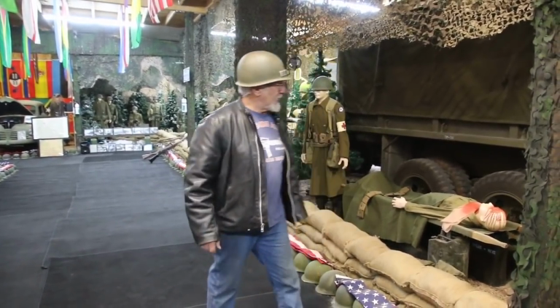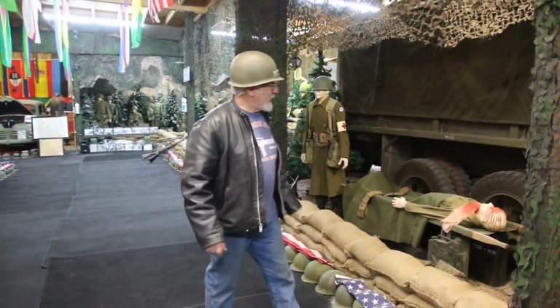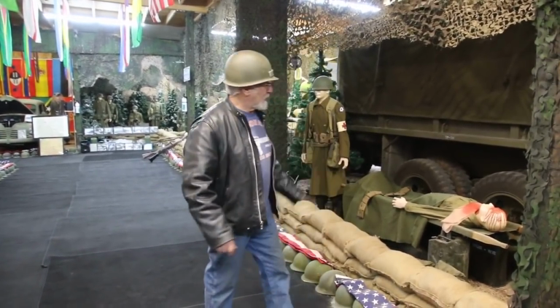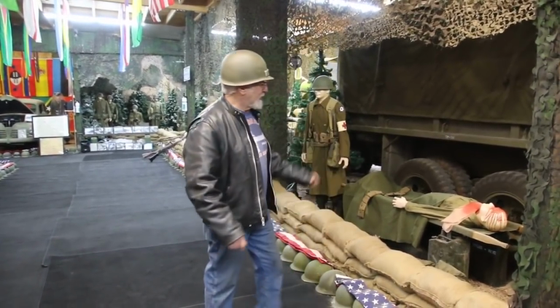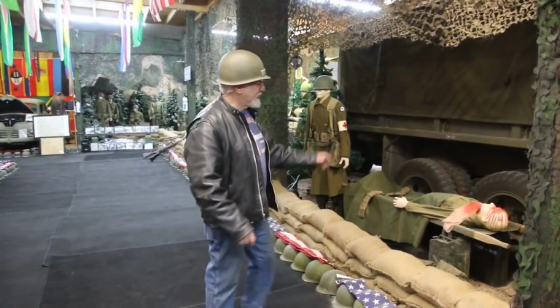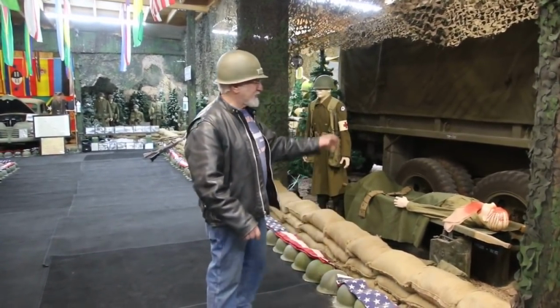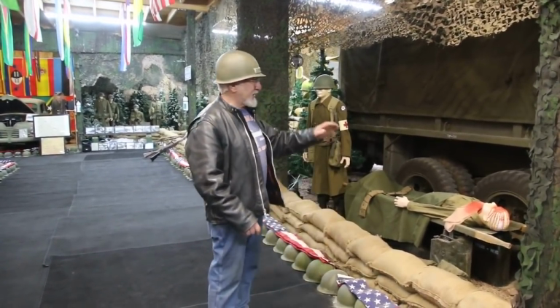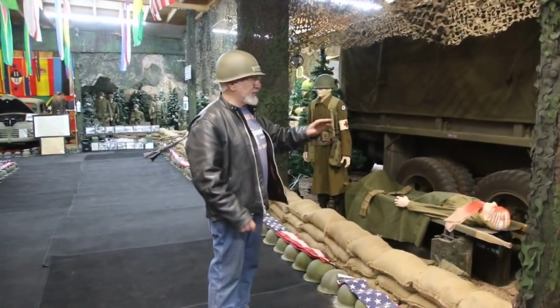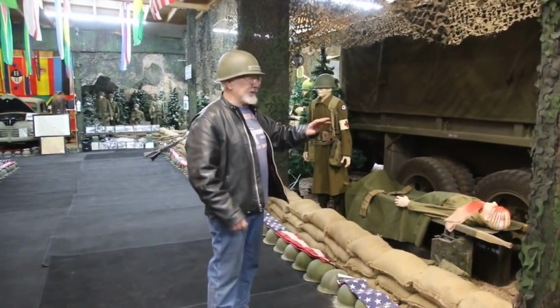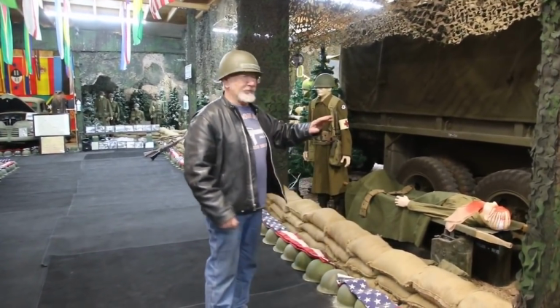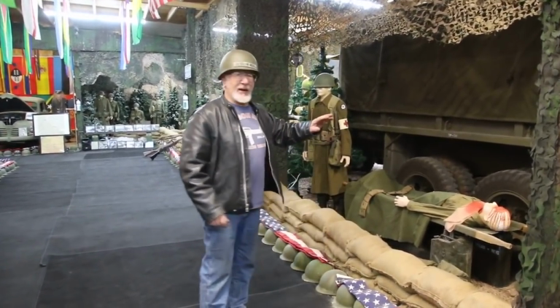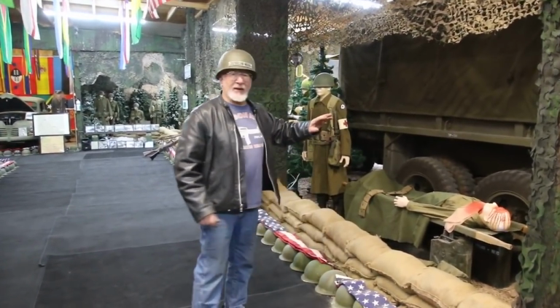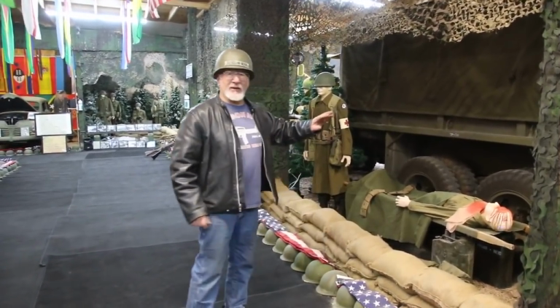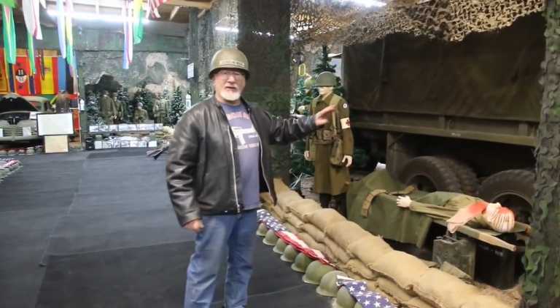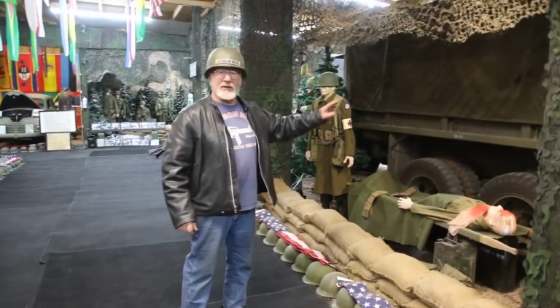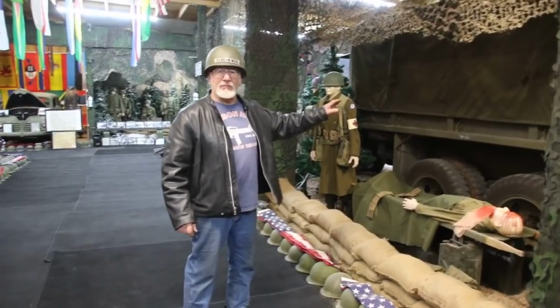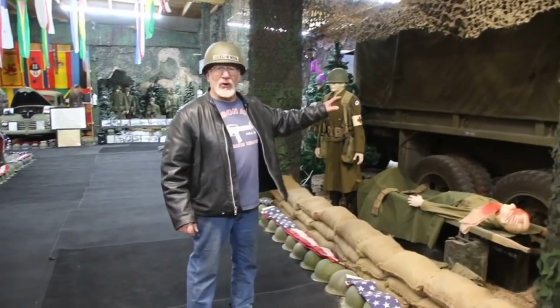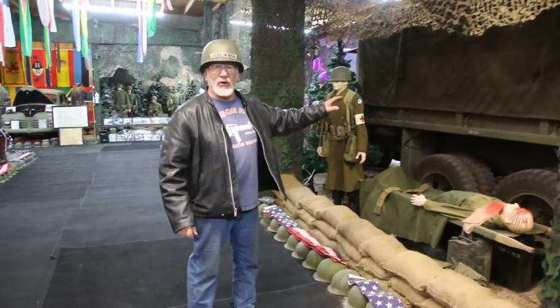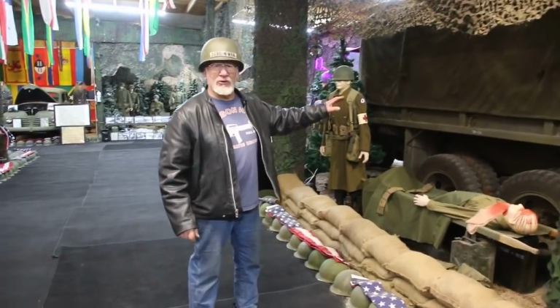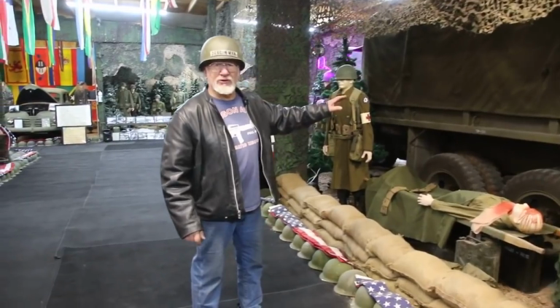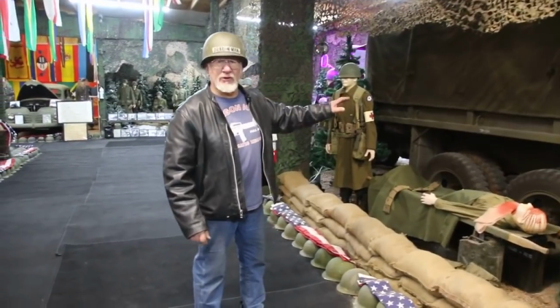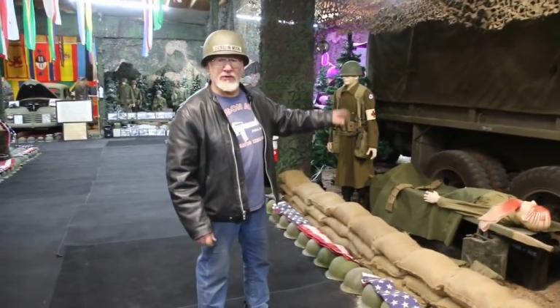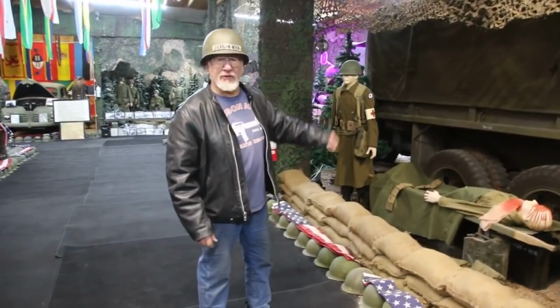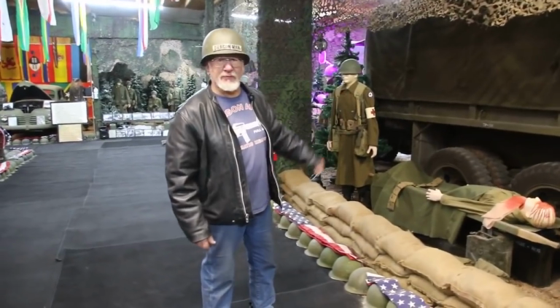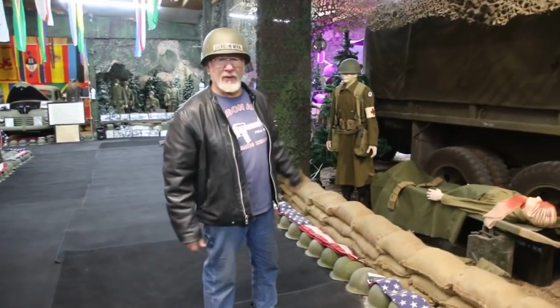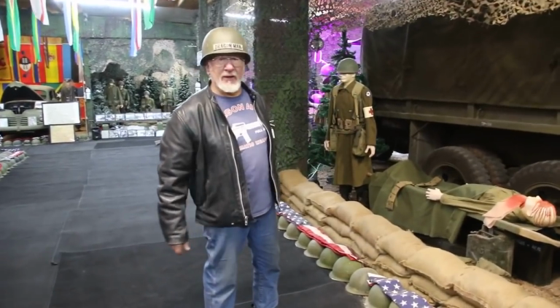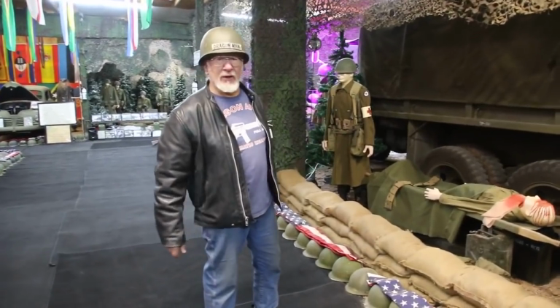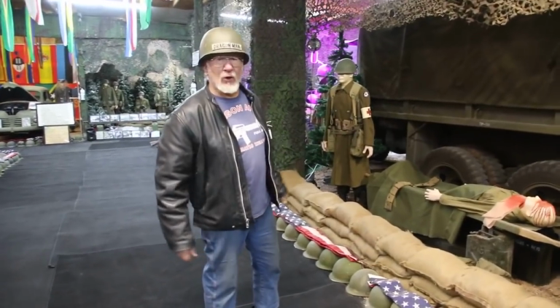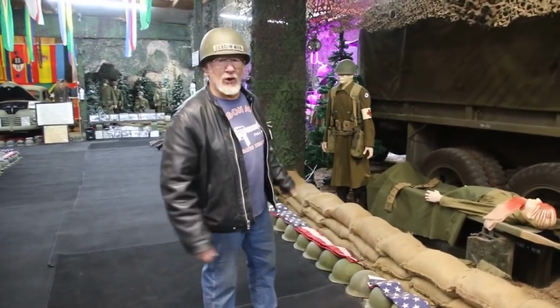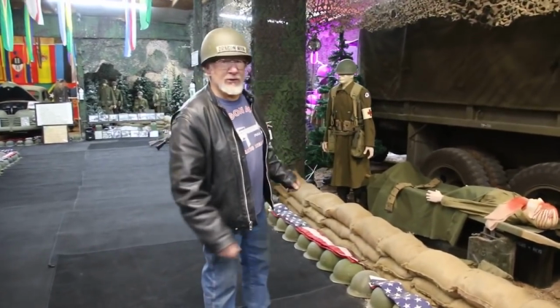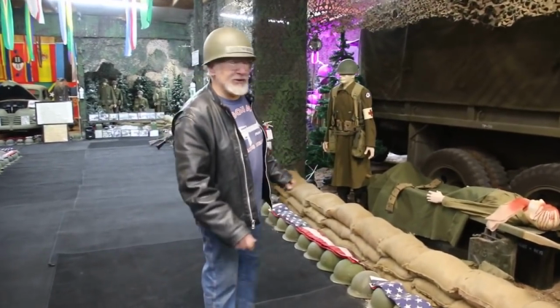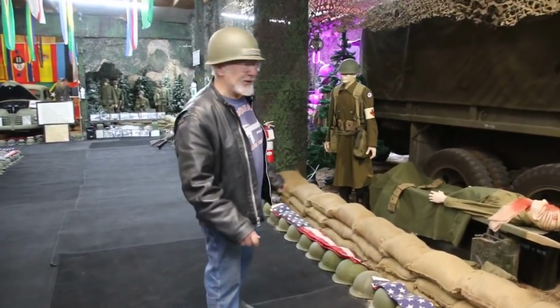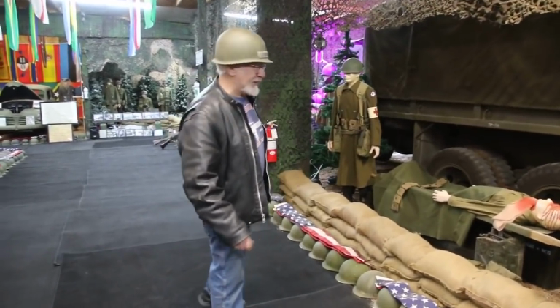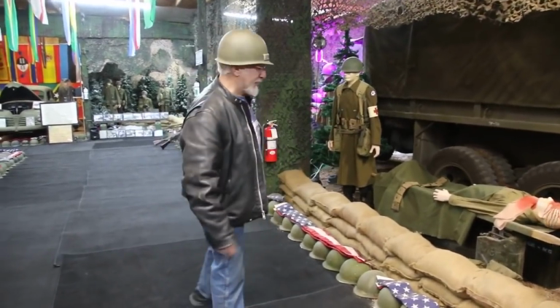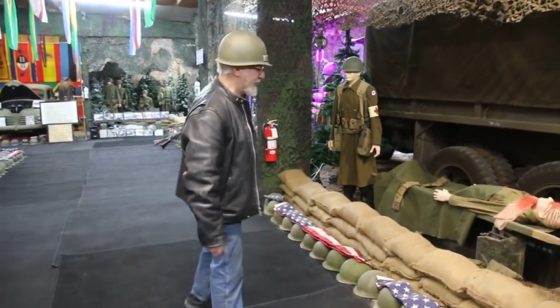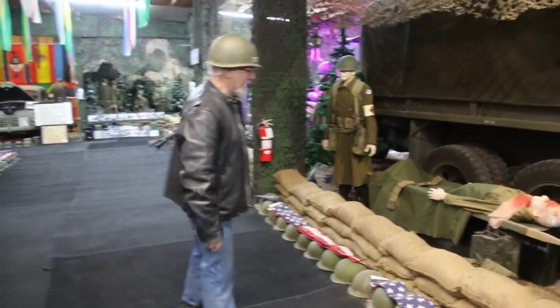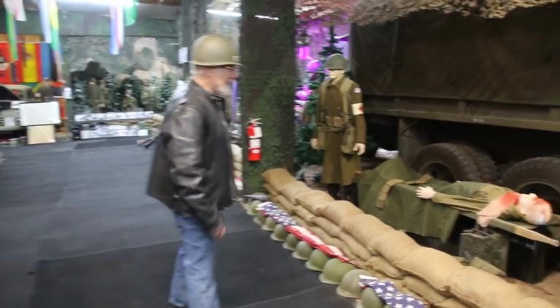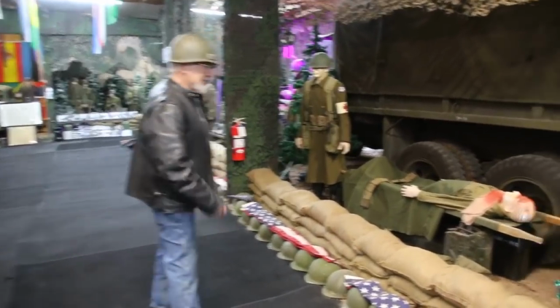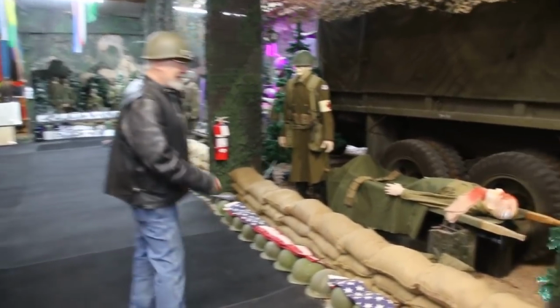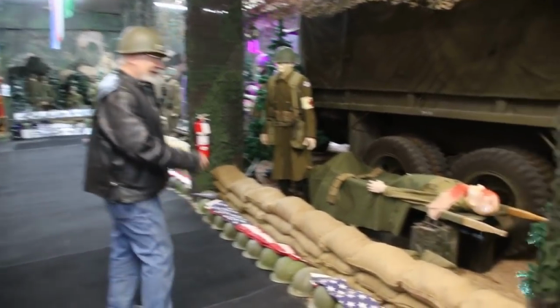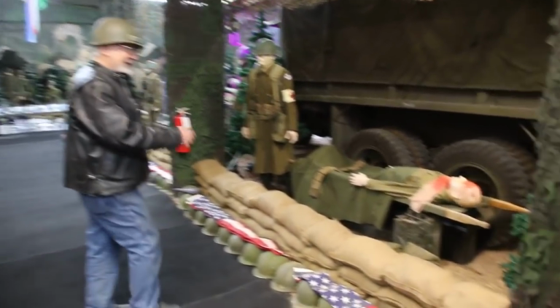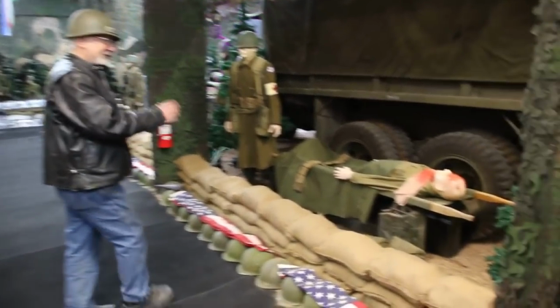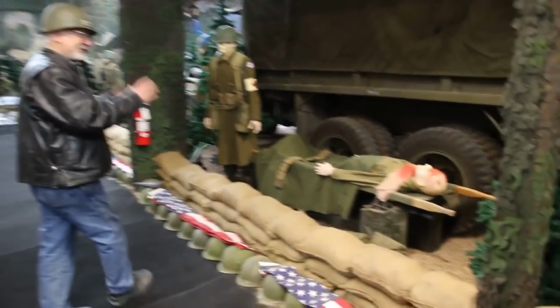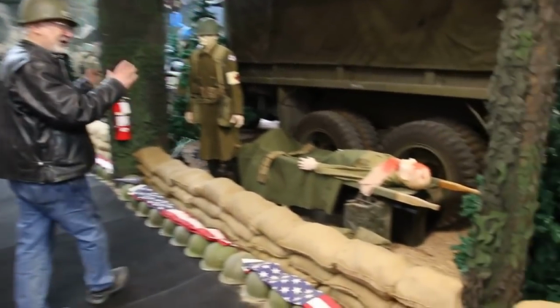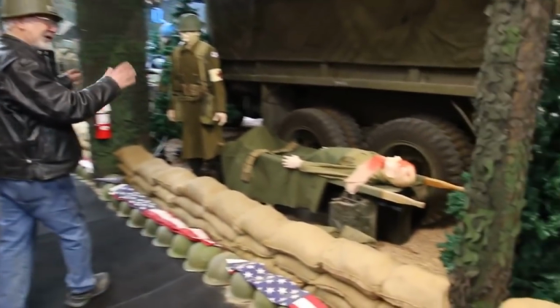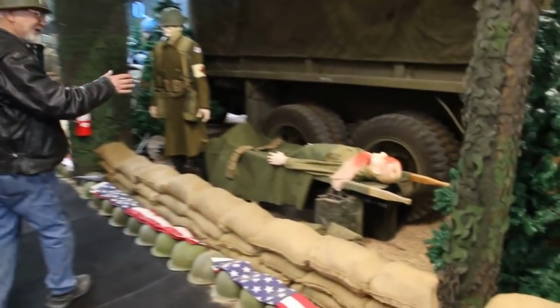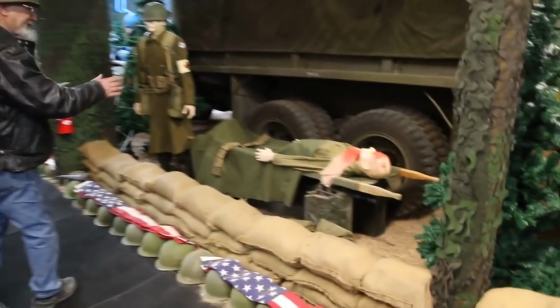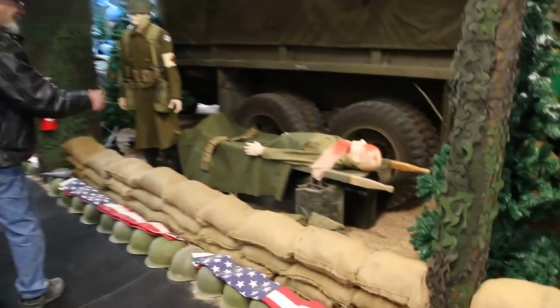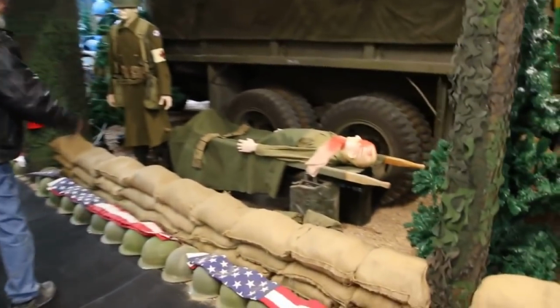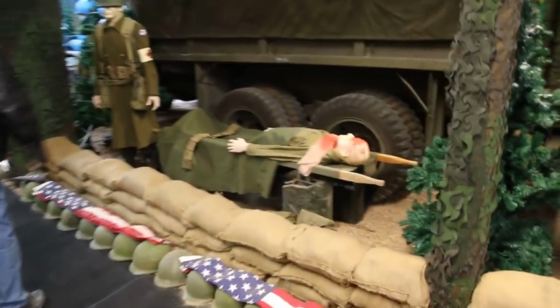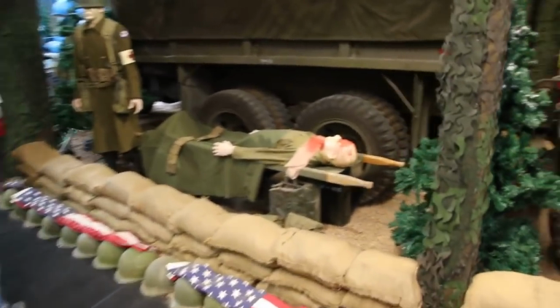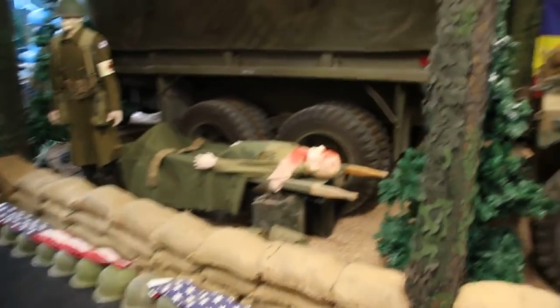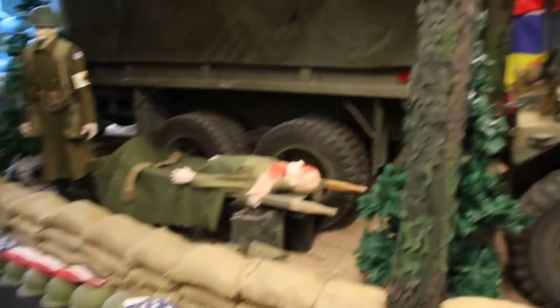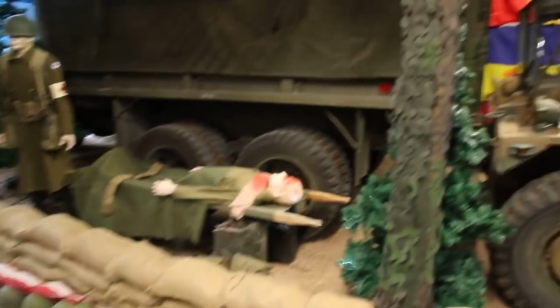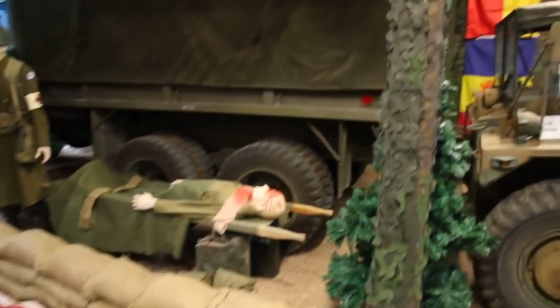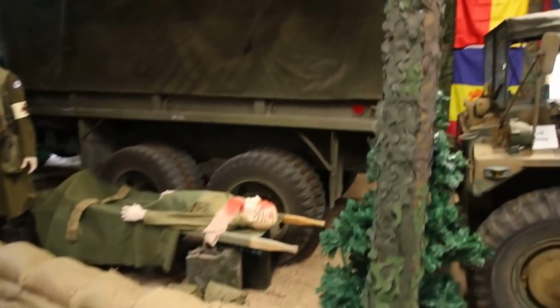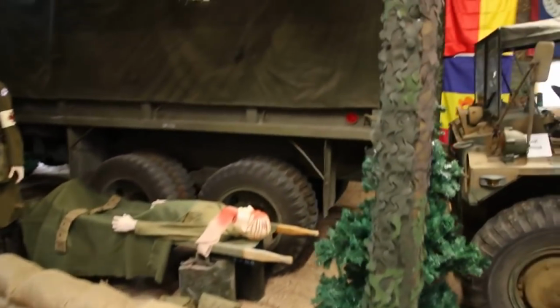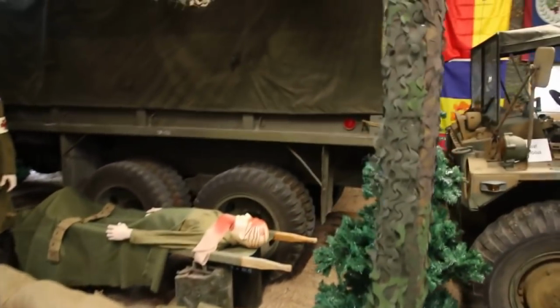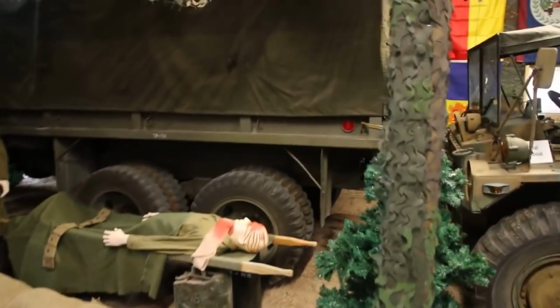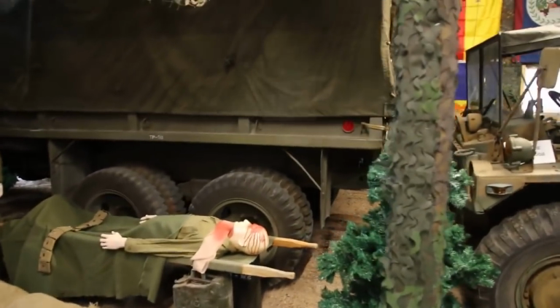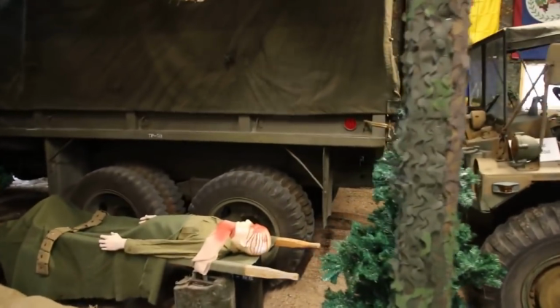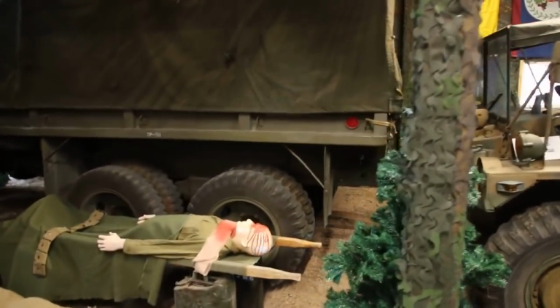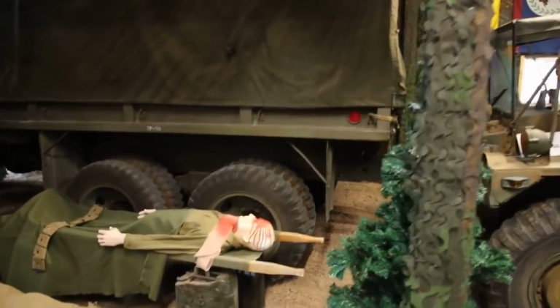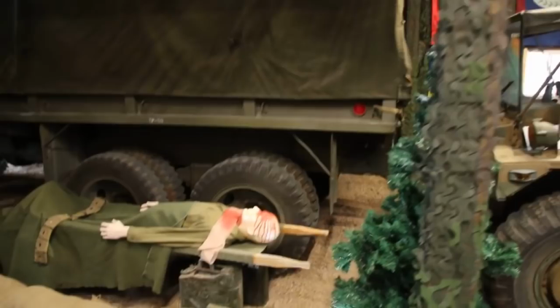We just got the Battle of the Bulge display all done — lights, sound effects, everything. Check it out.